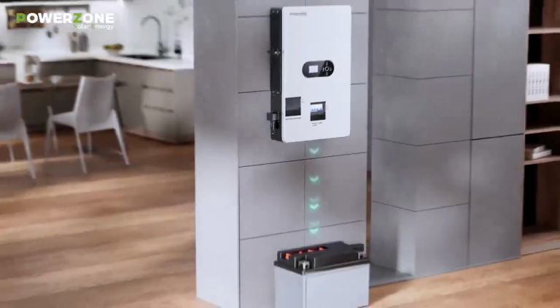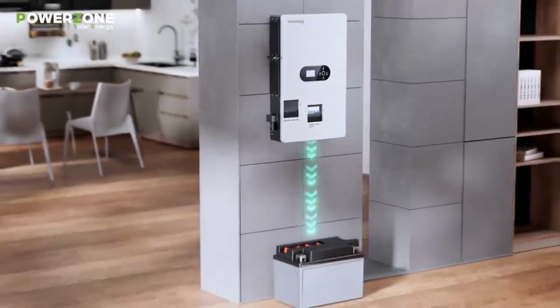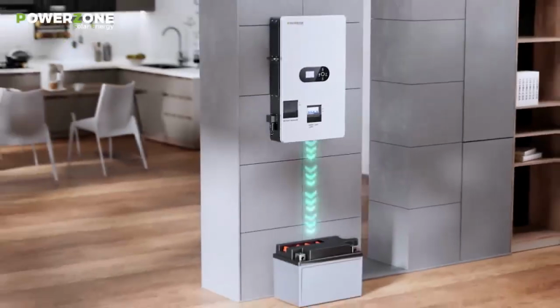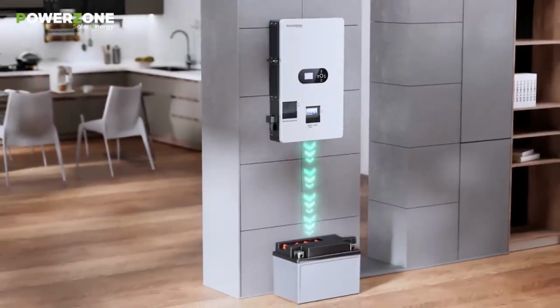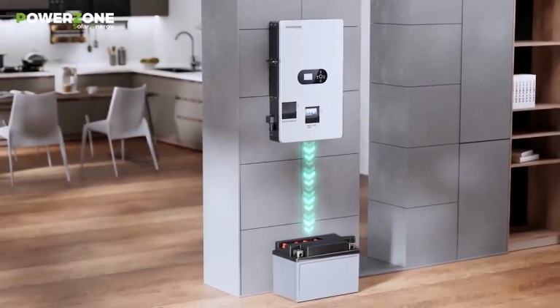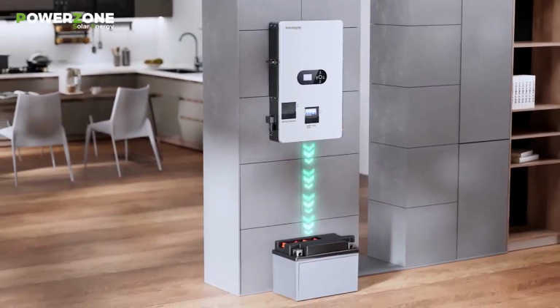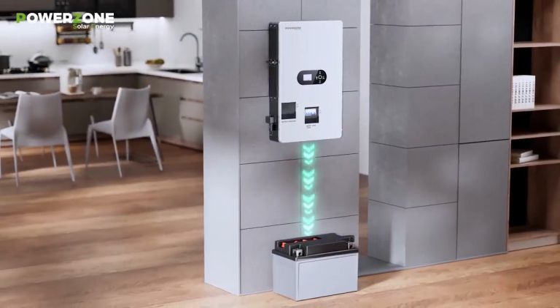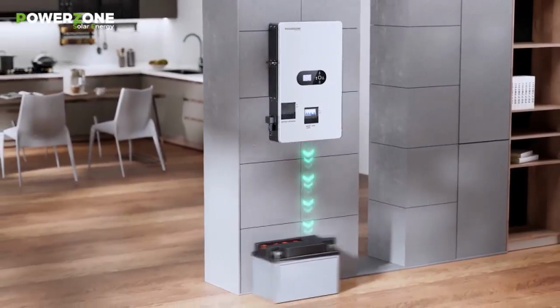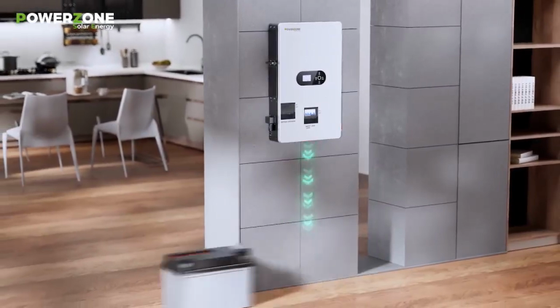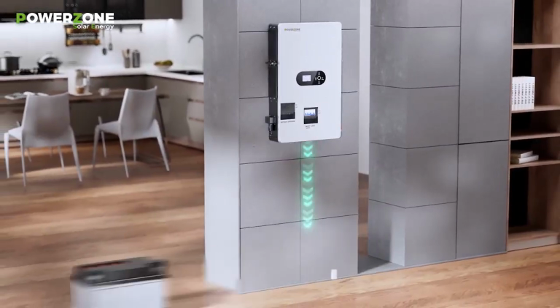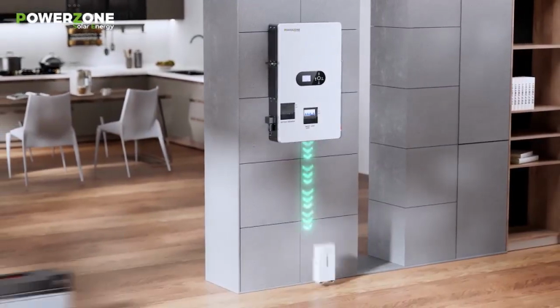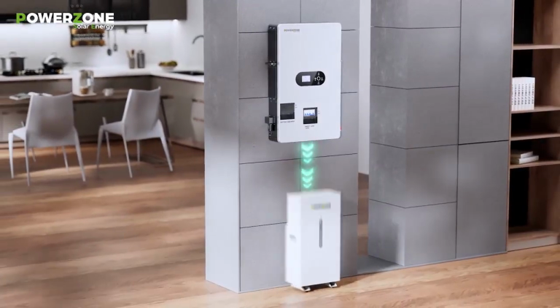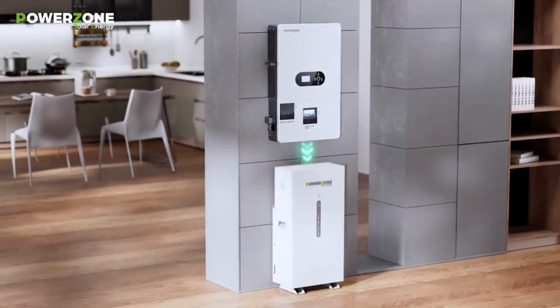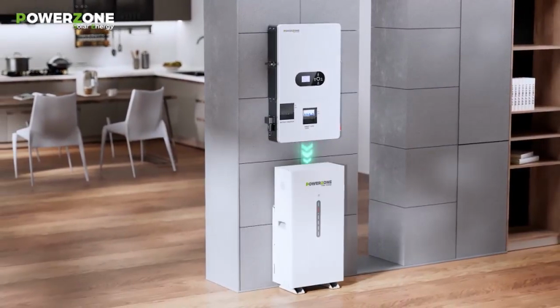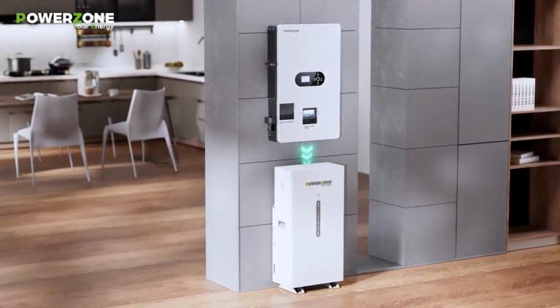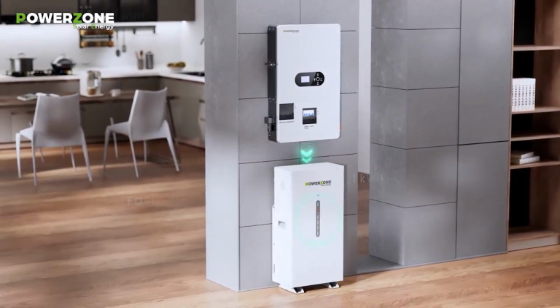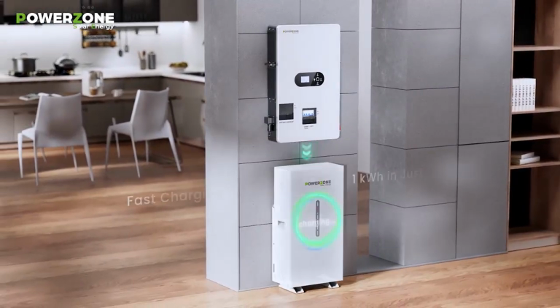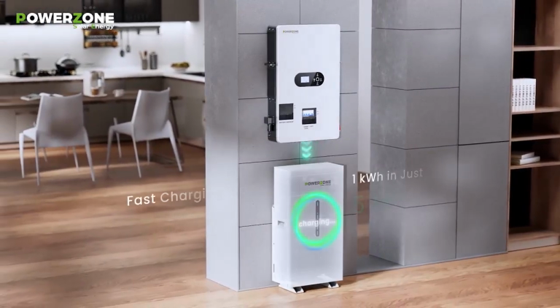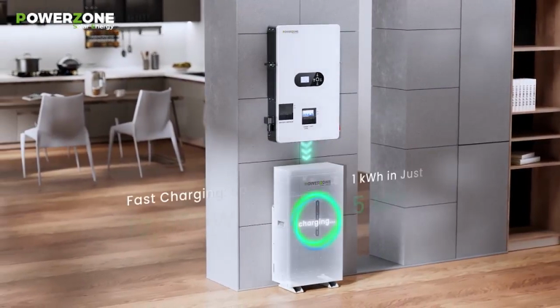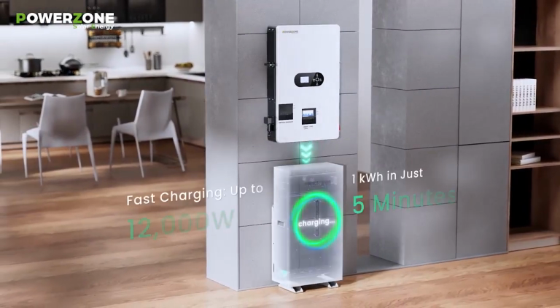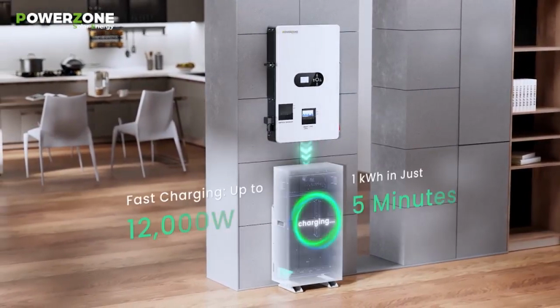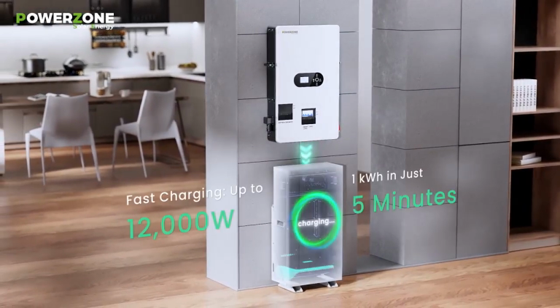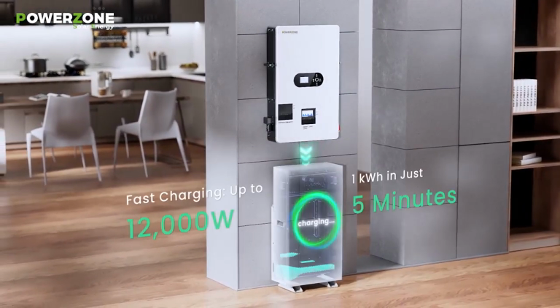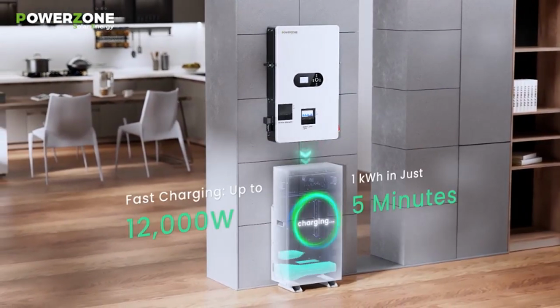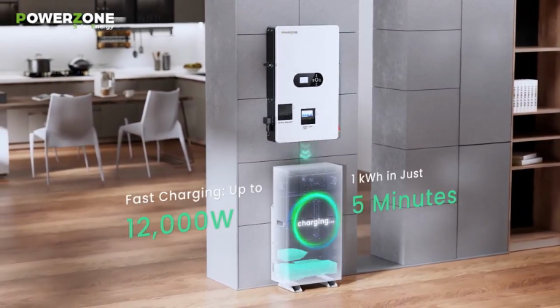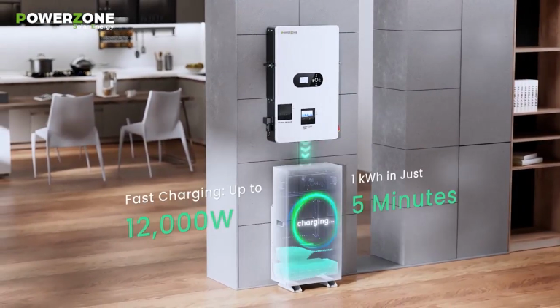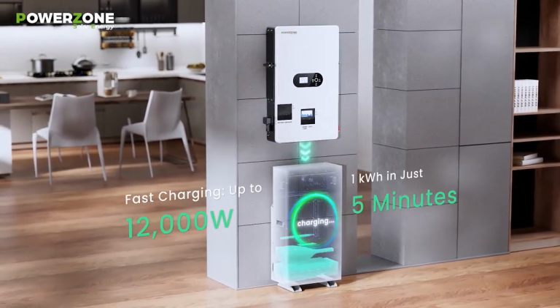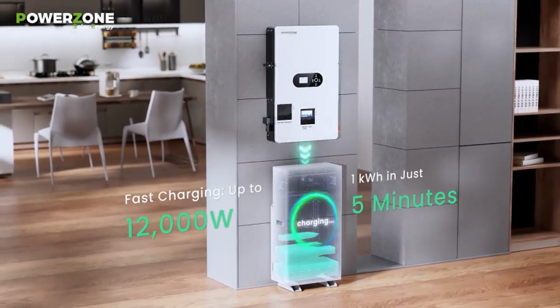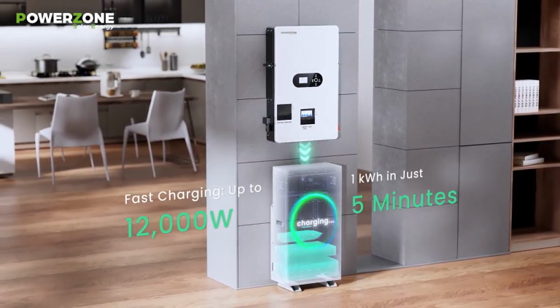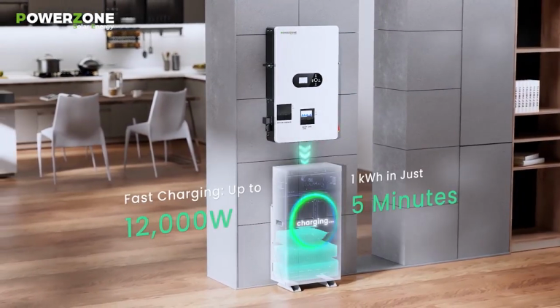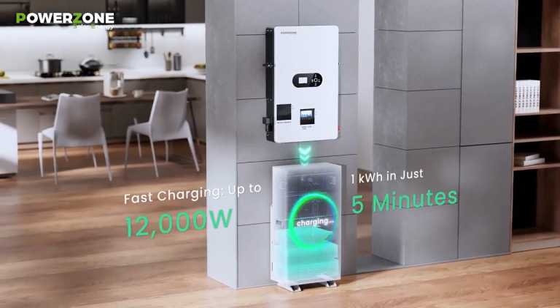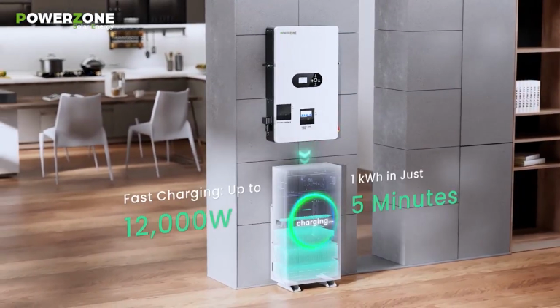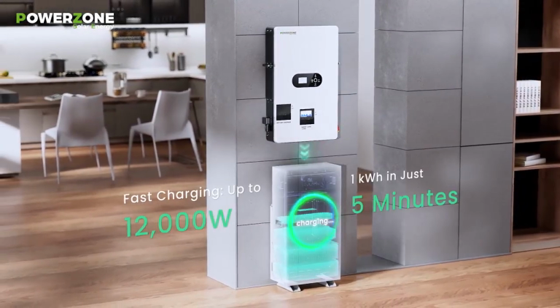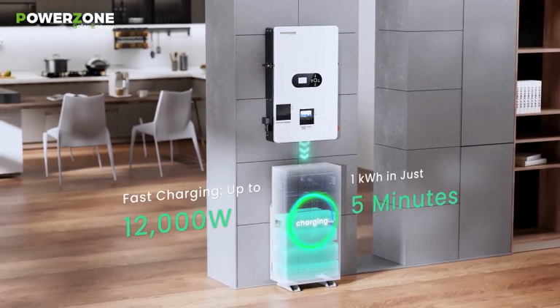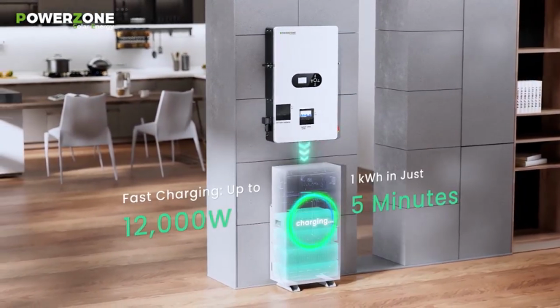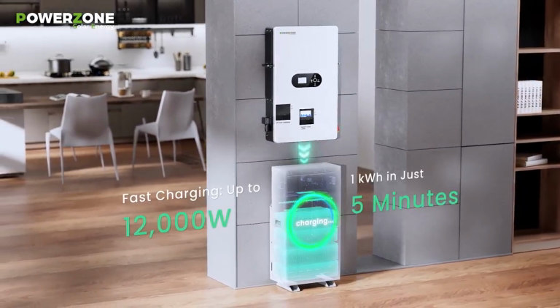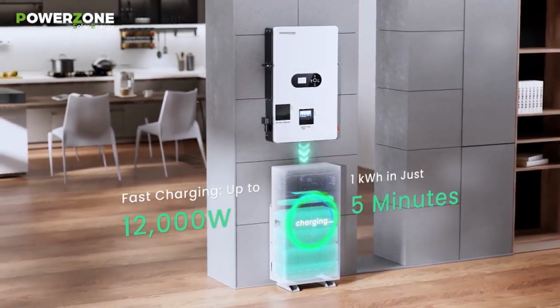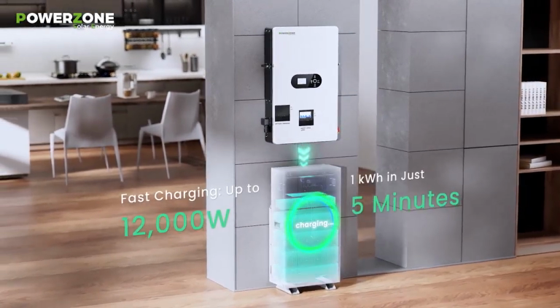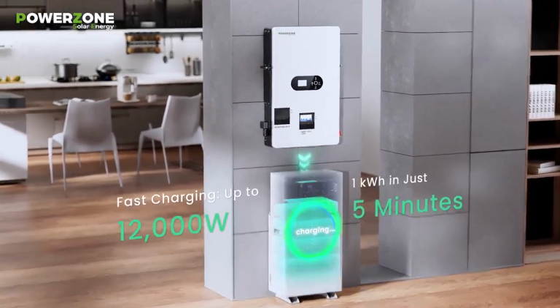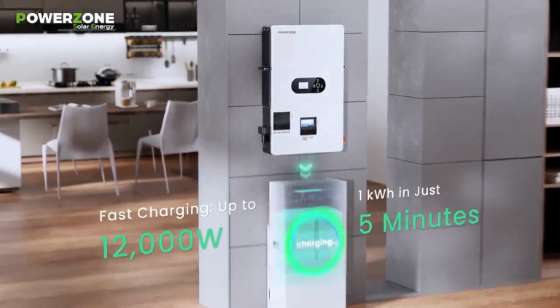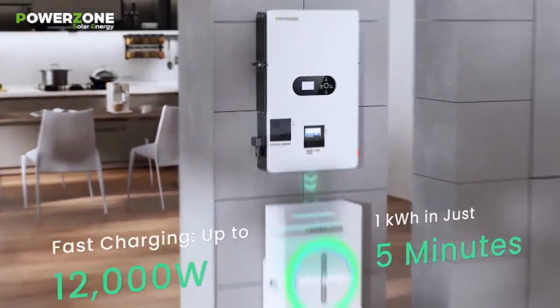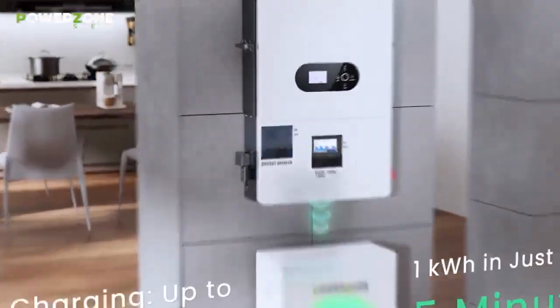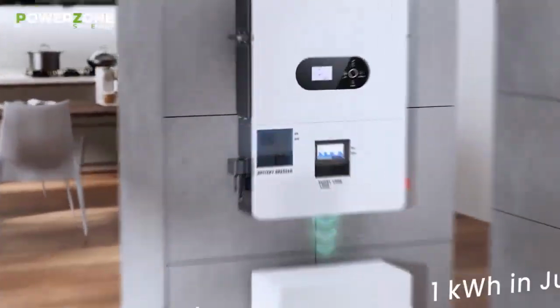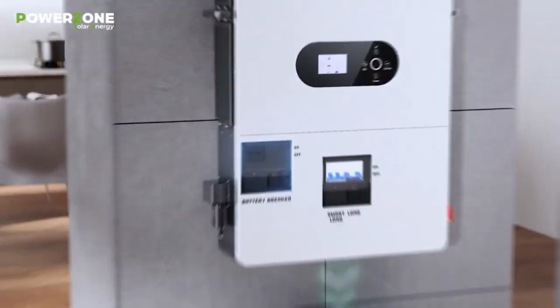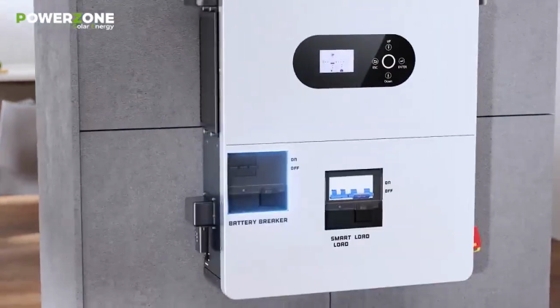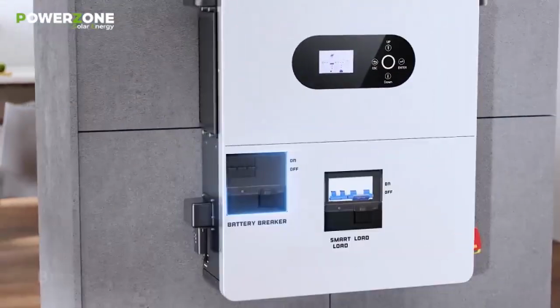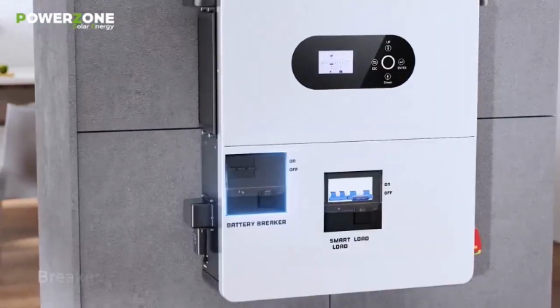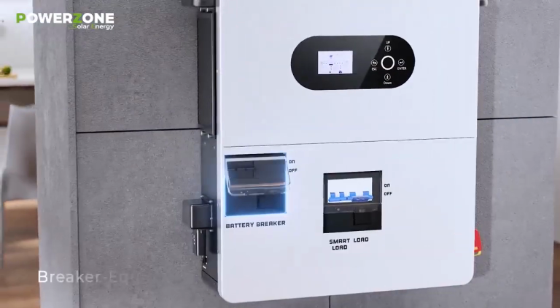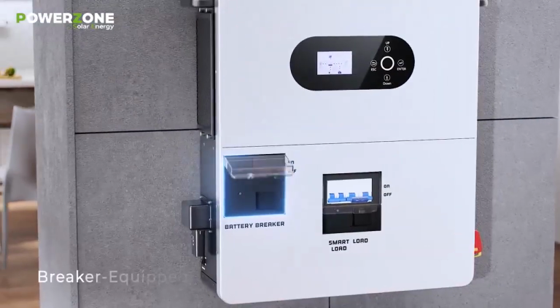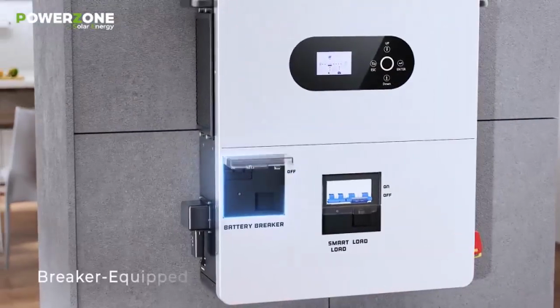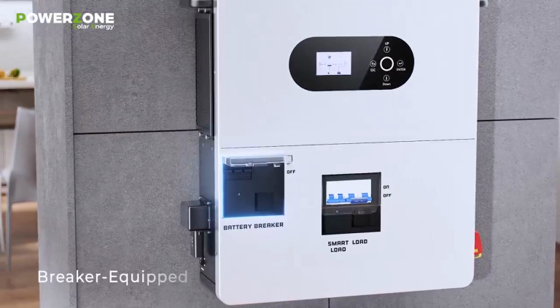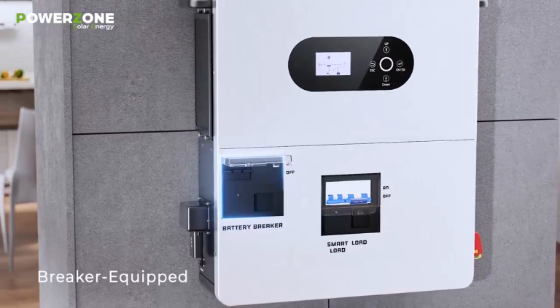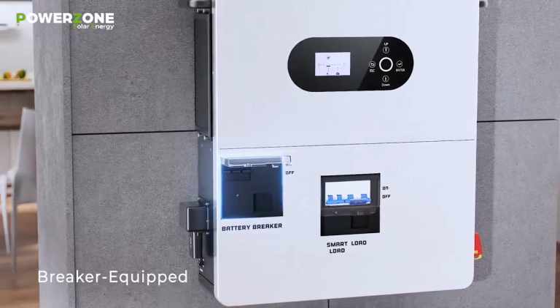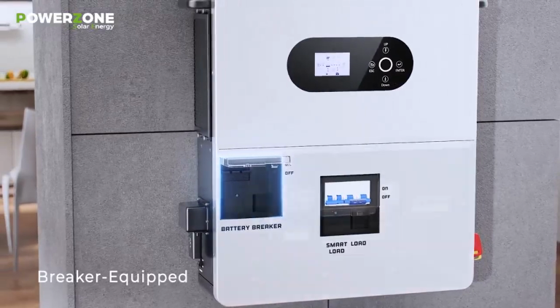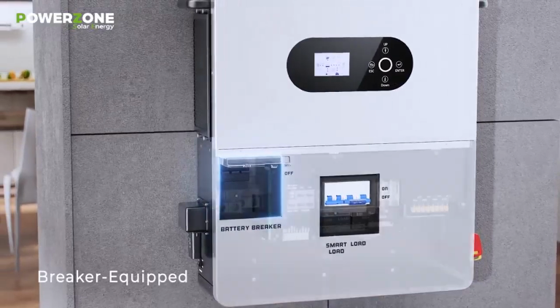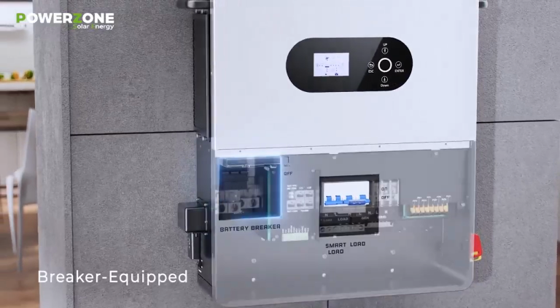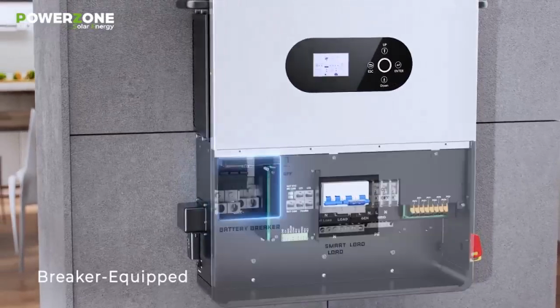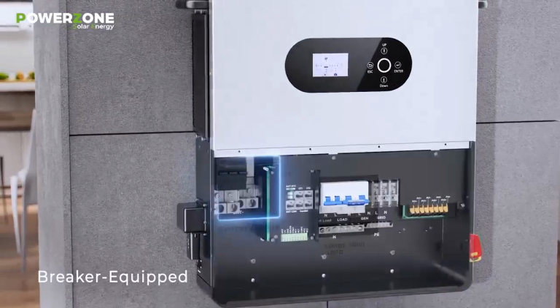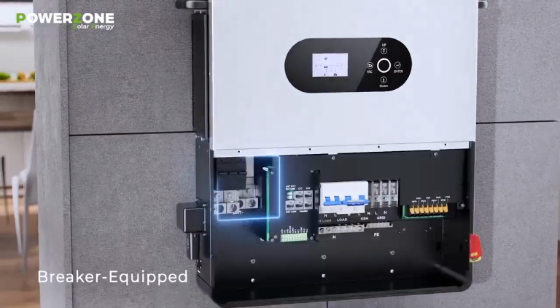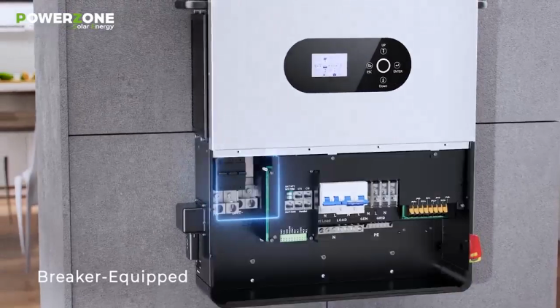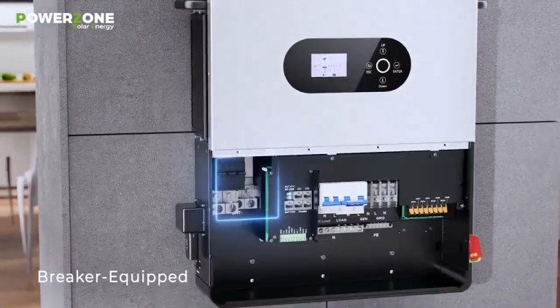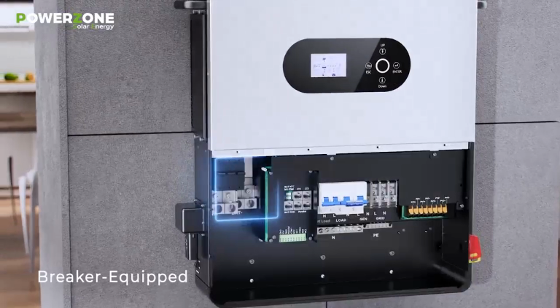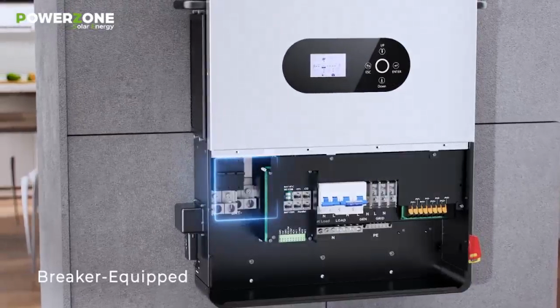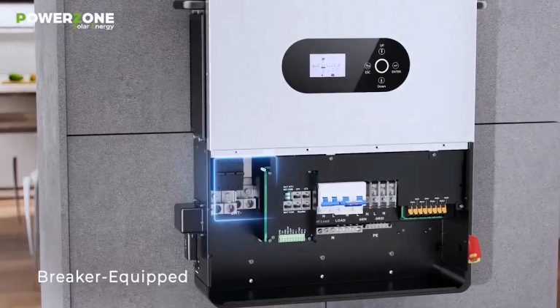Fast charging up to 12,000W — one kWh in just five minutes. Breaker equipped for safer and easier installation.